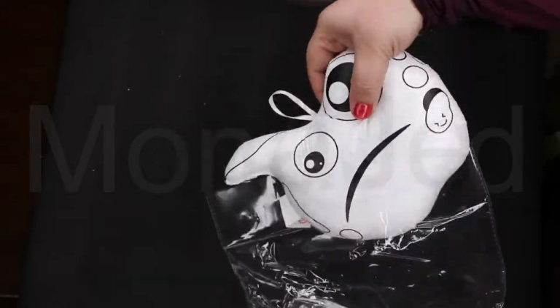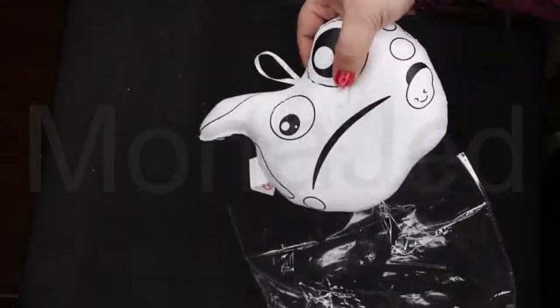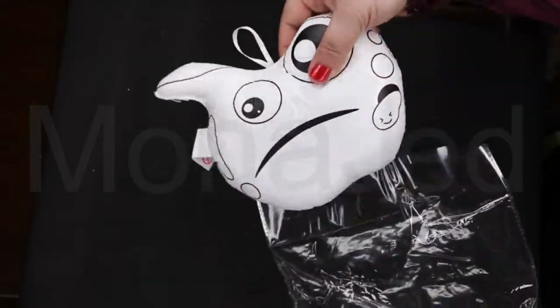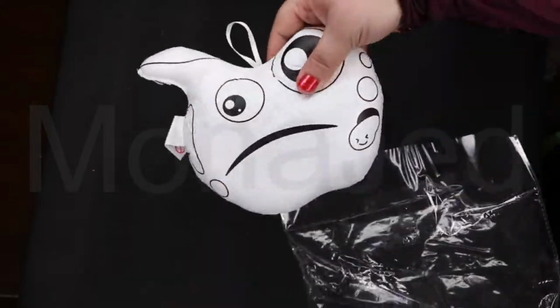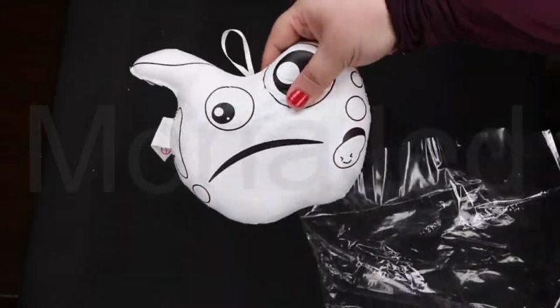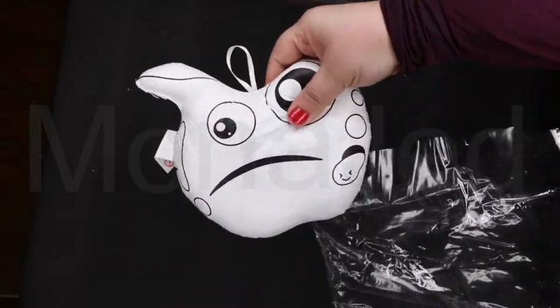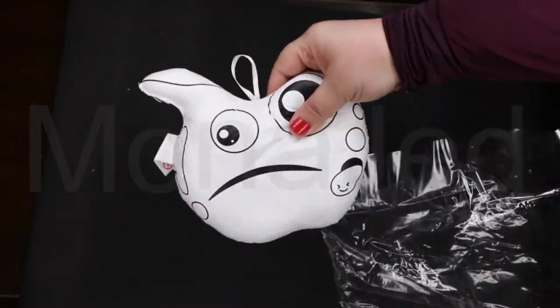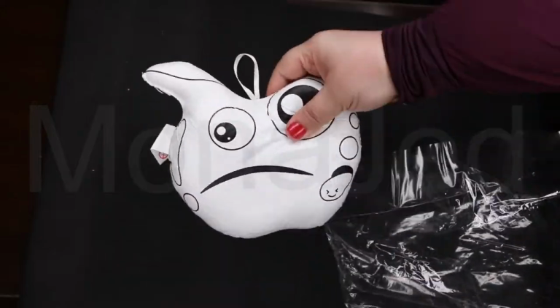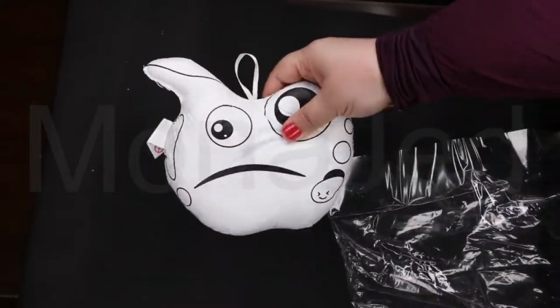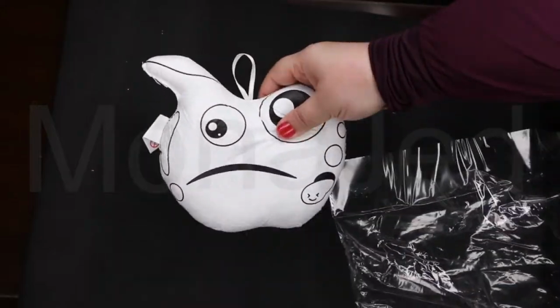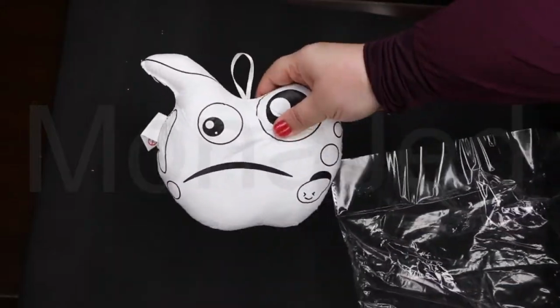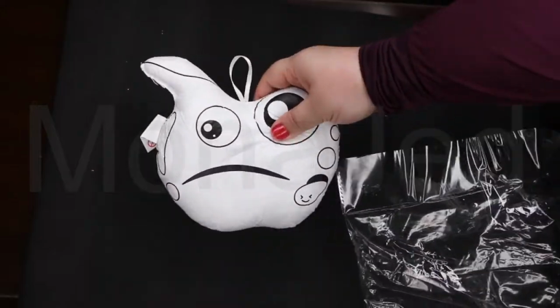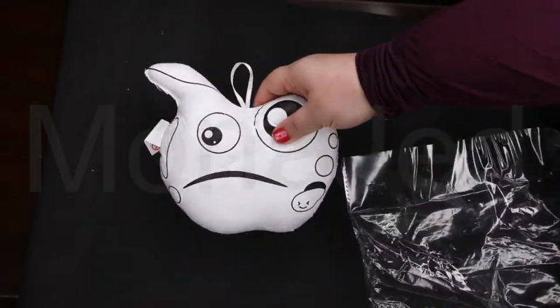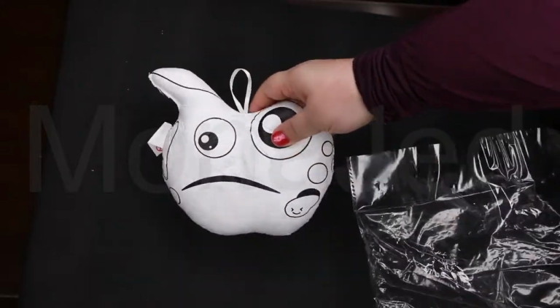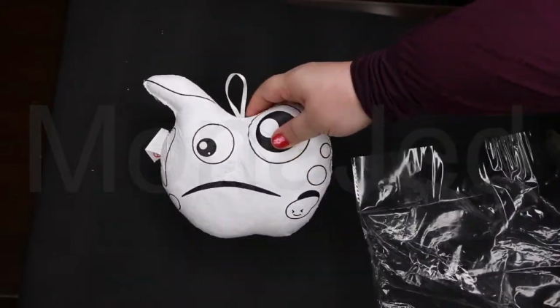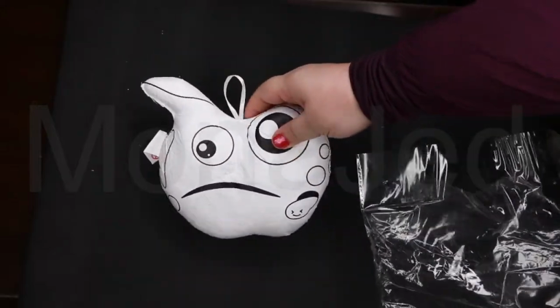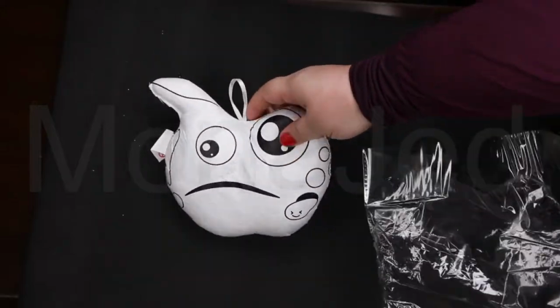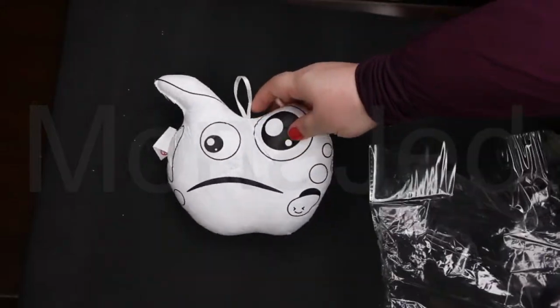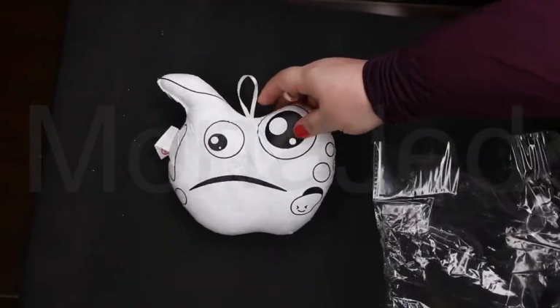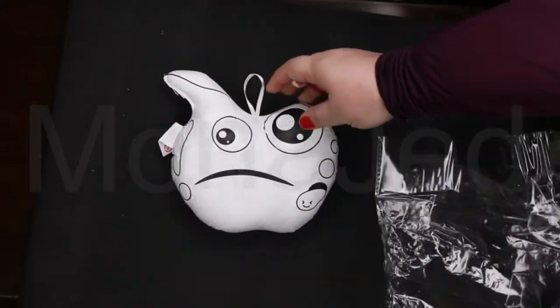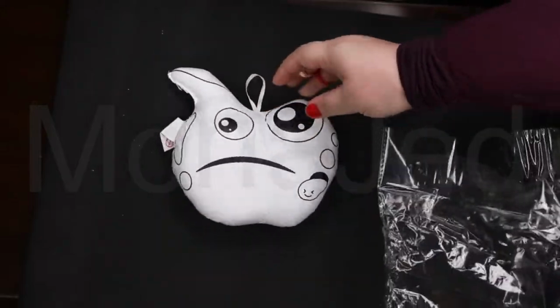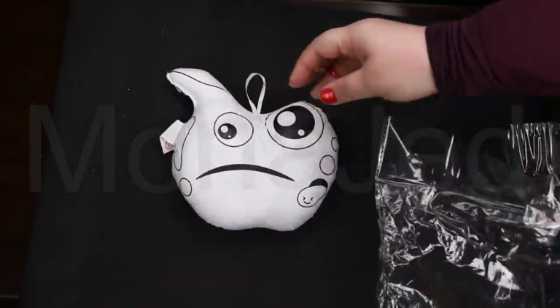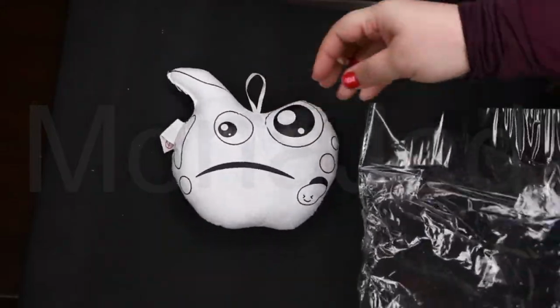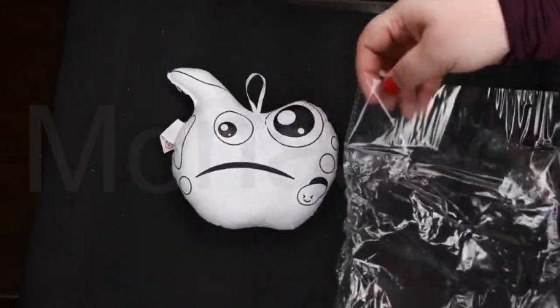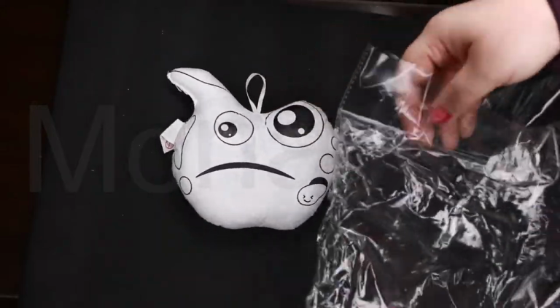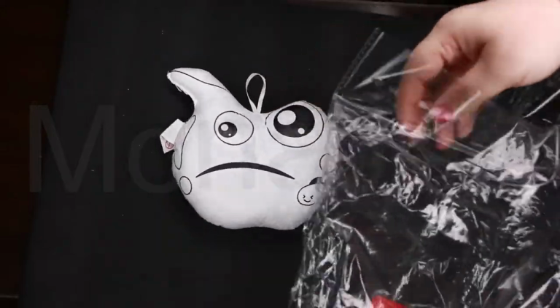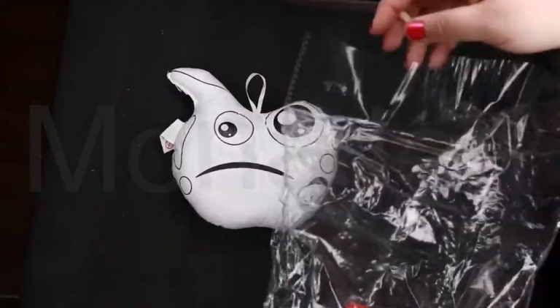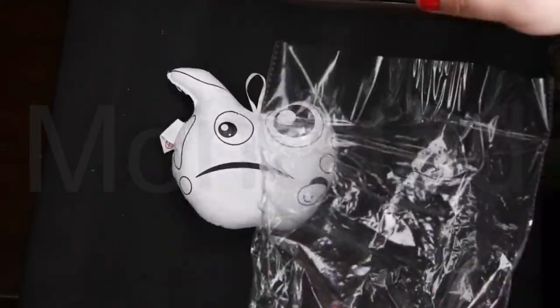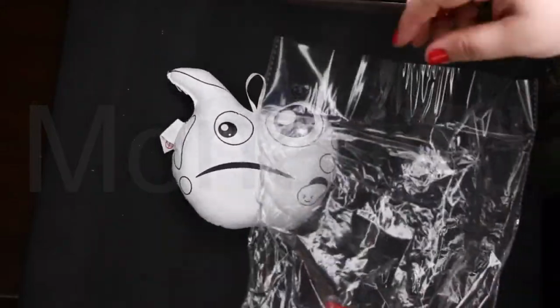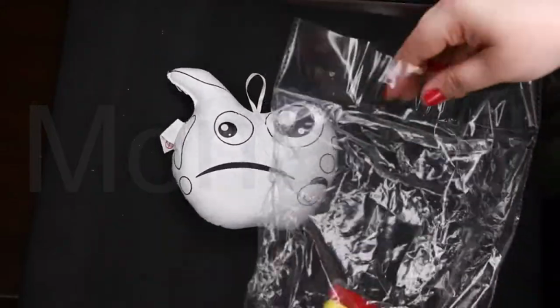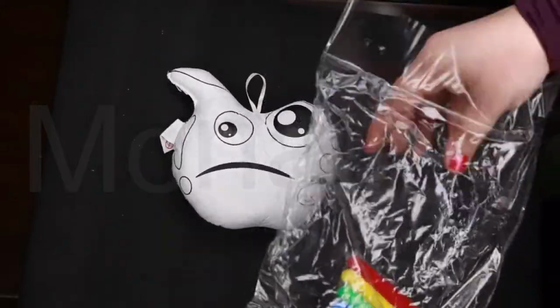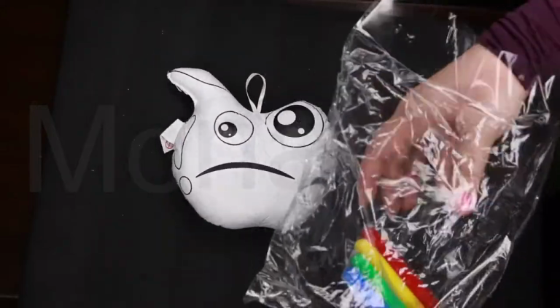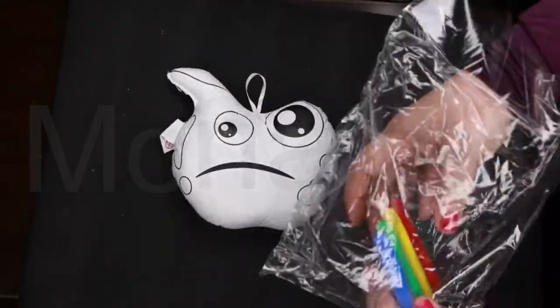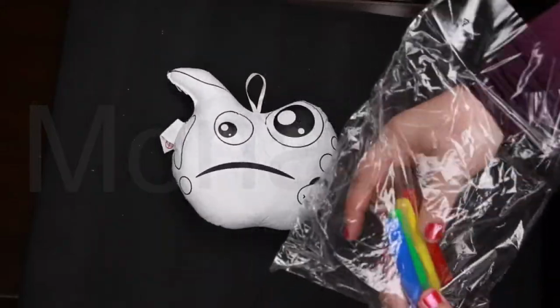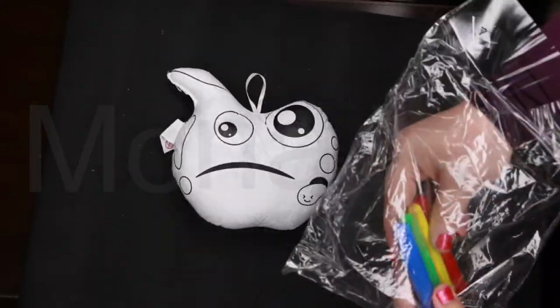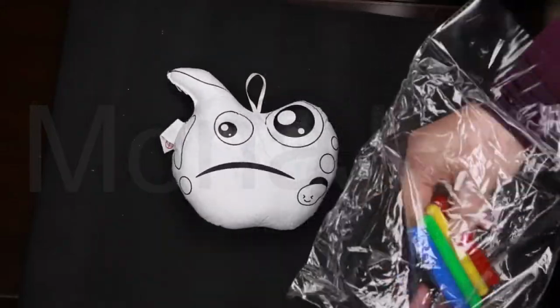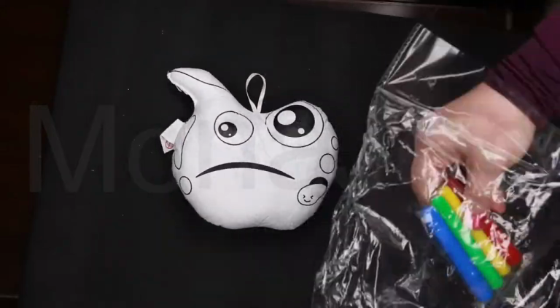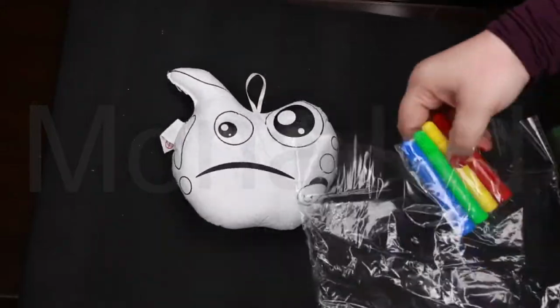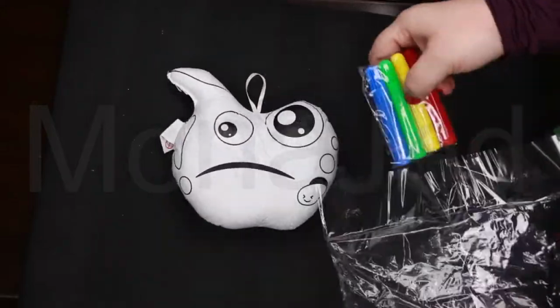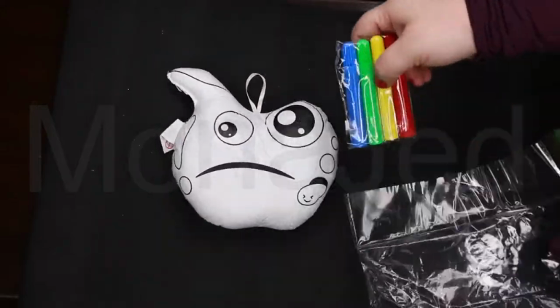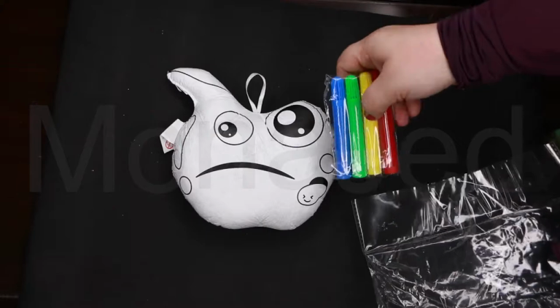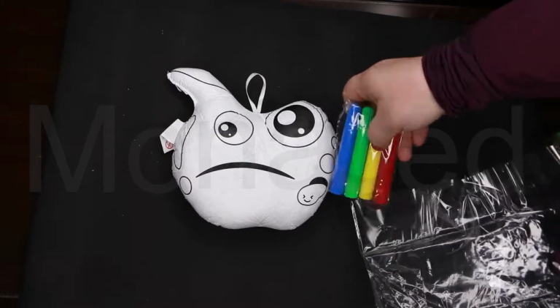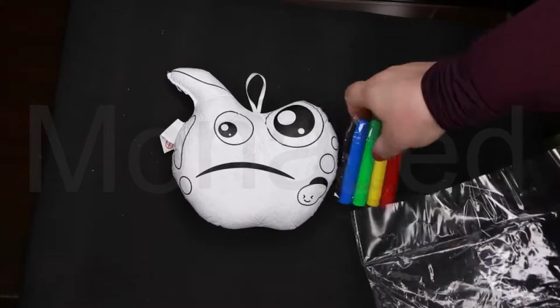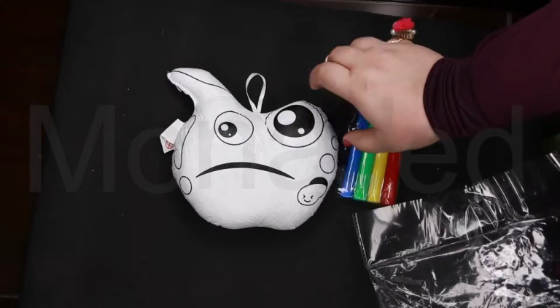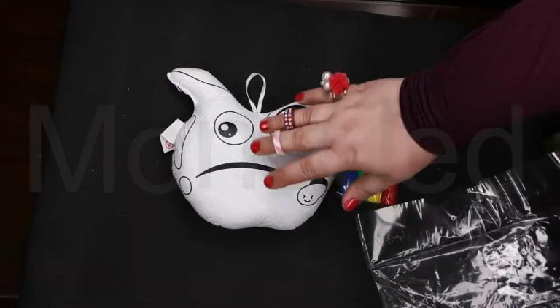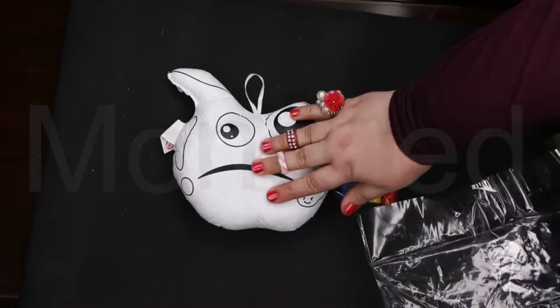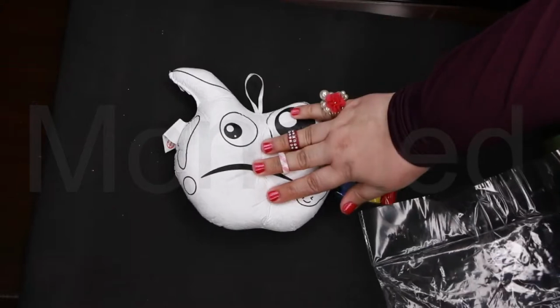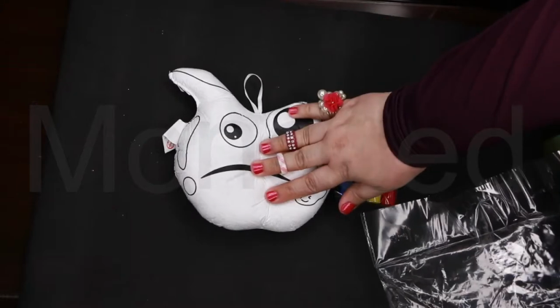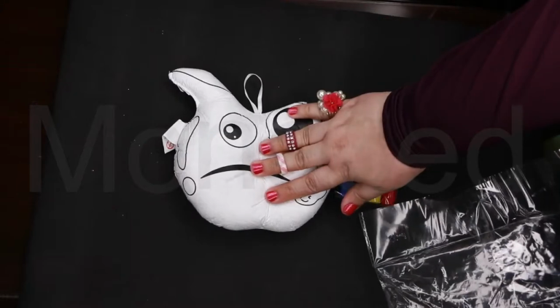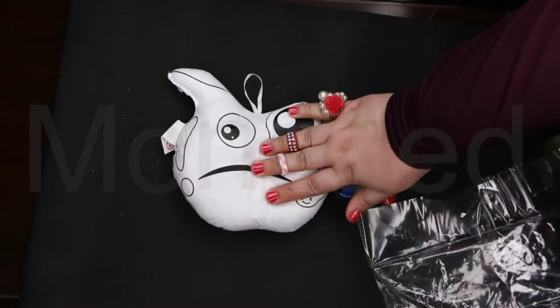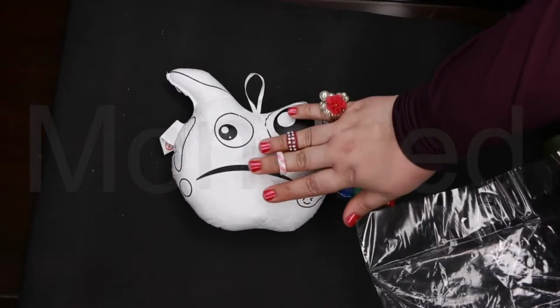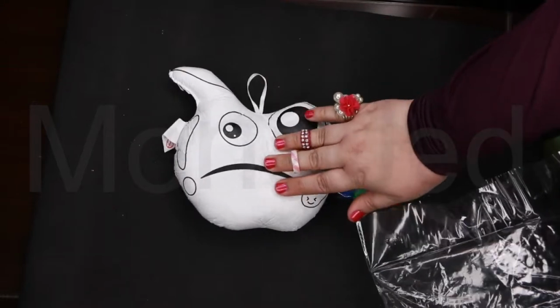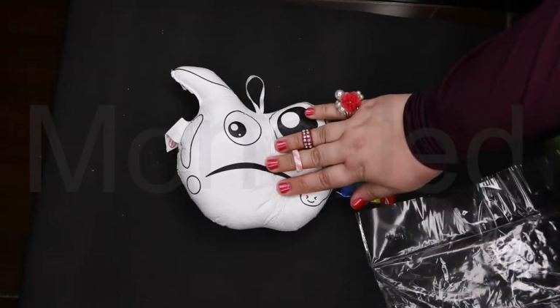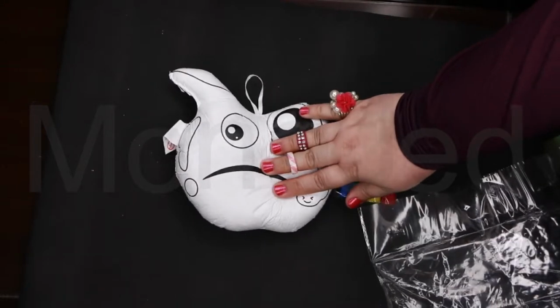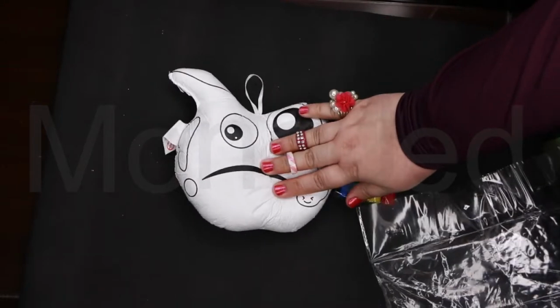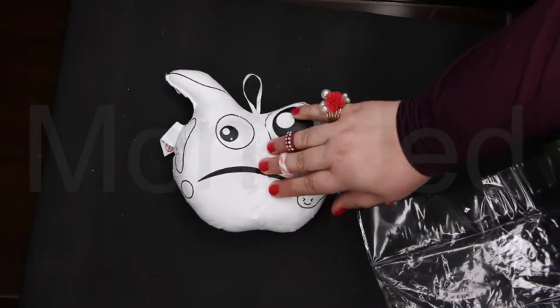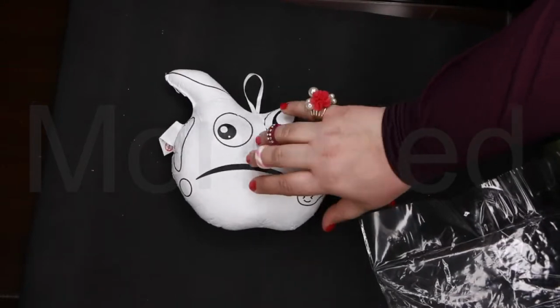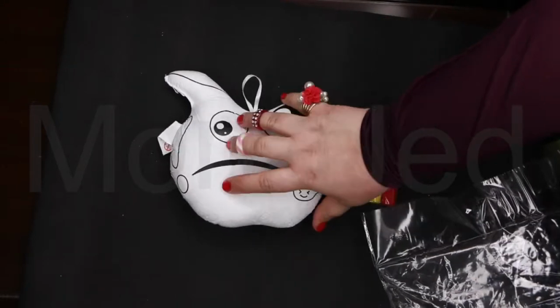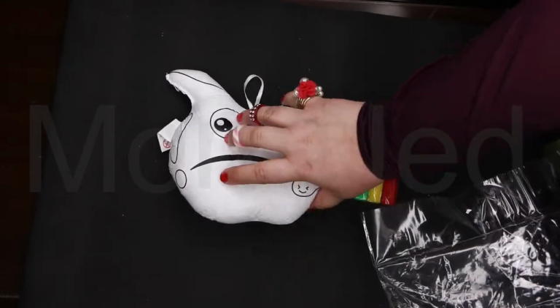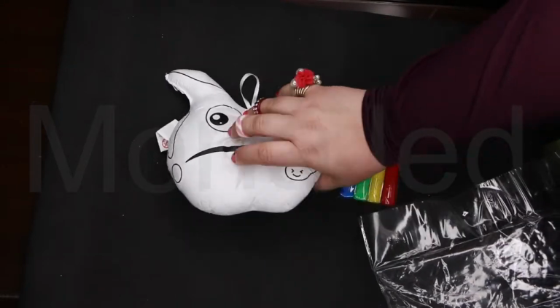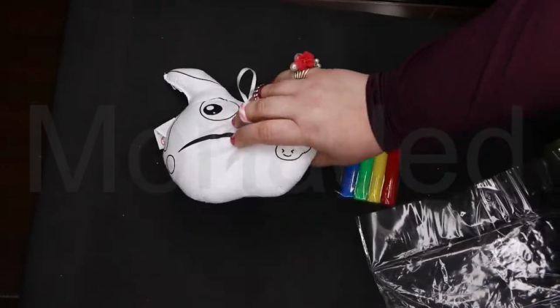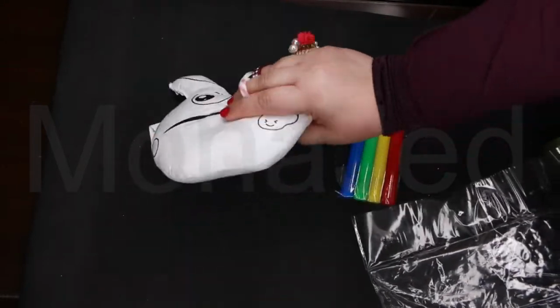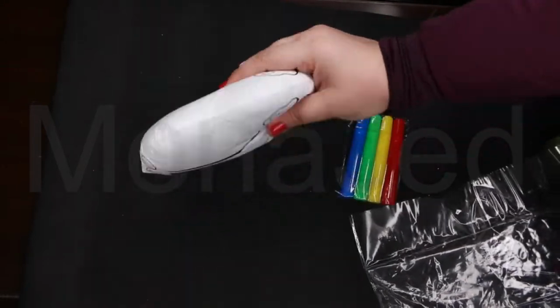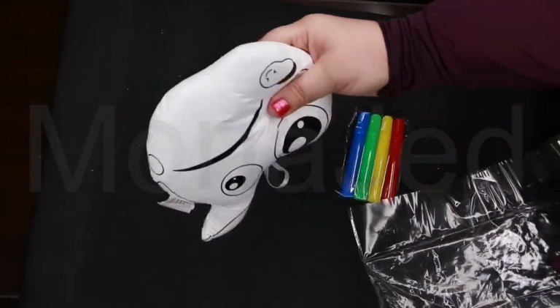Oh, it's soft! I didn't expect it to be this soft. This is really cute.